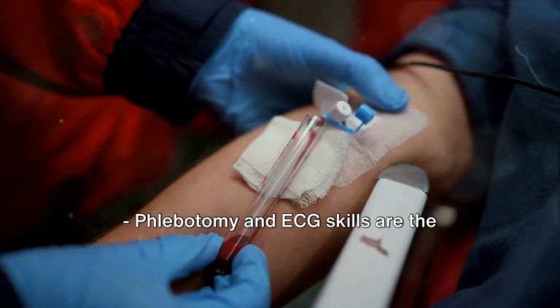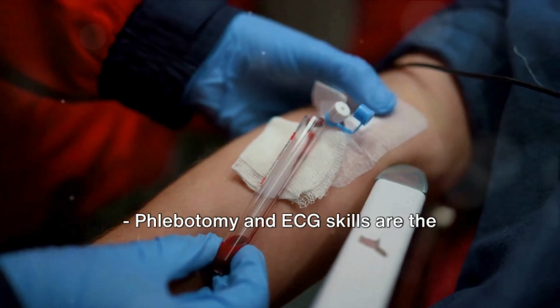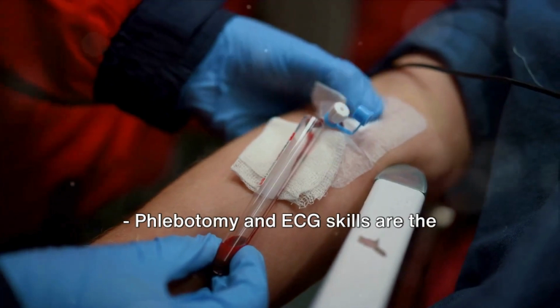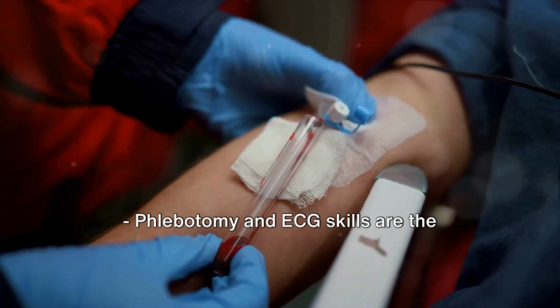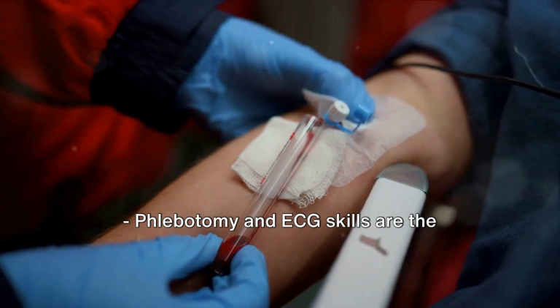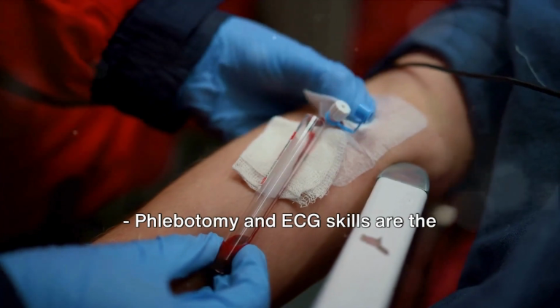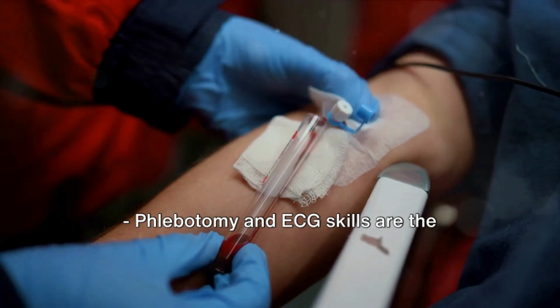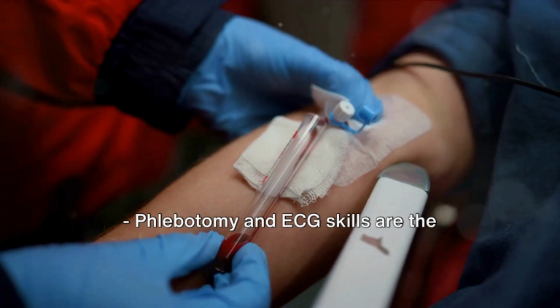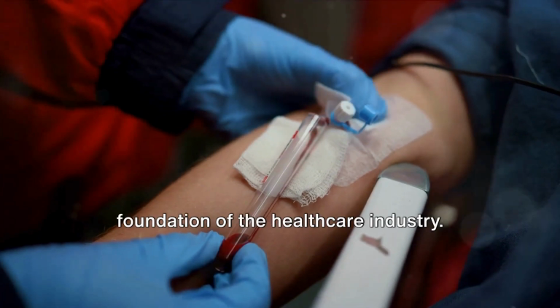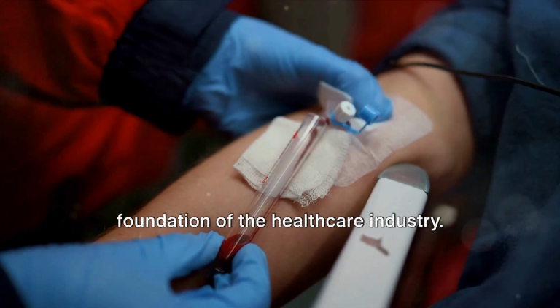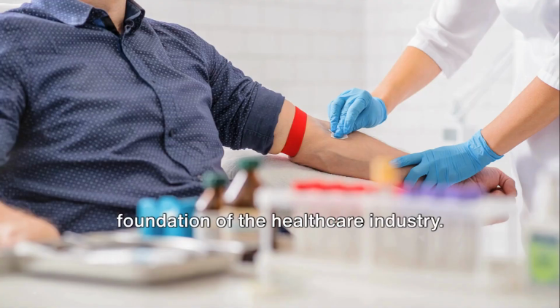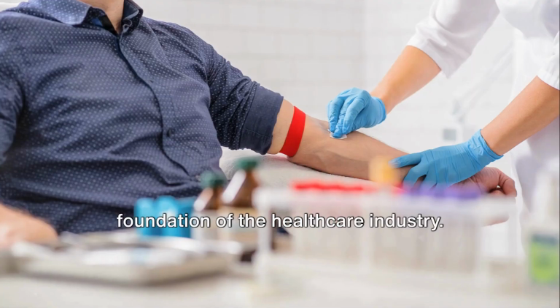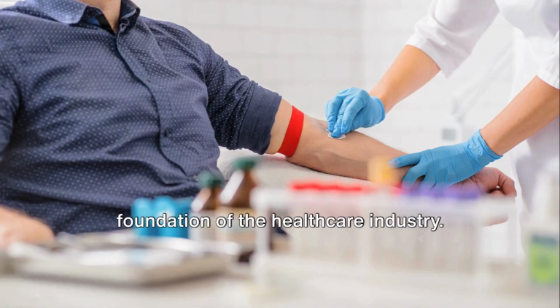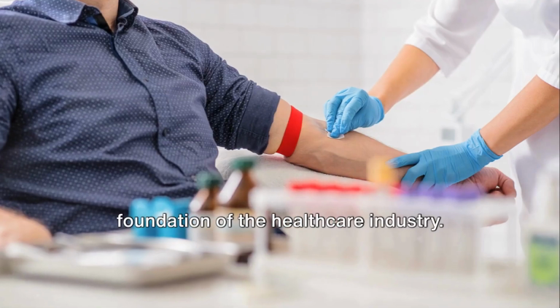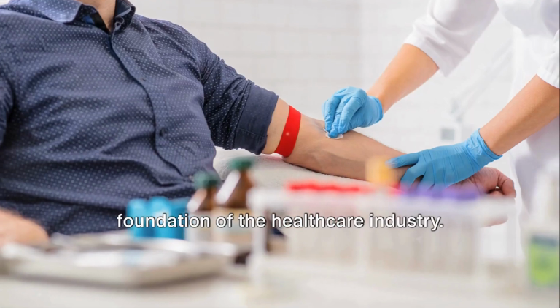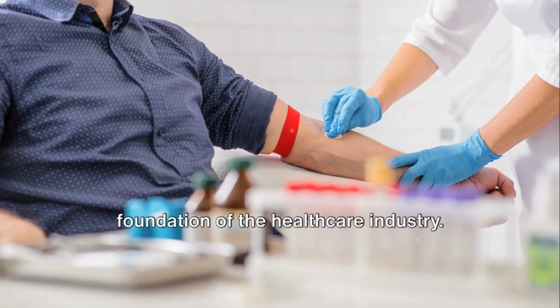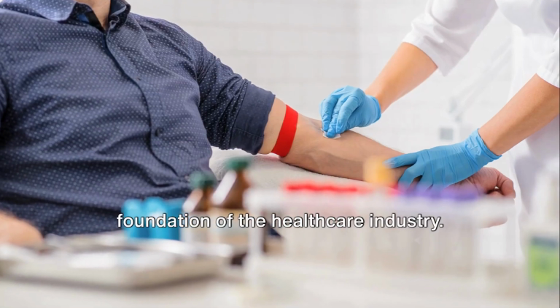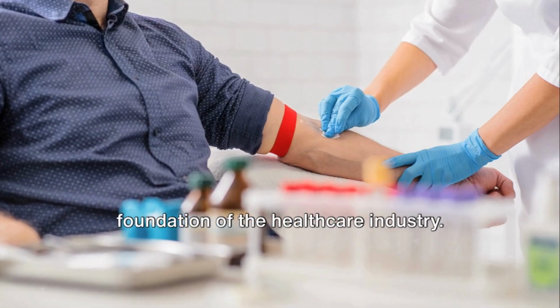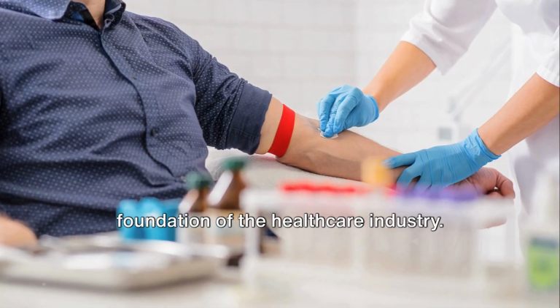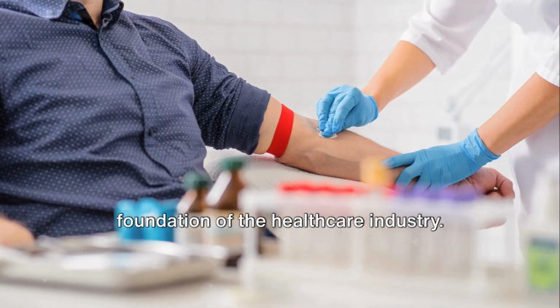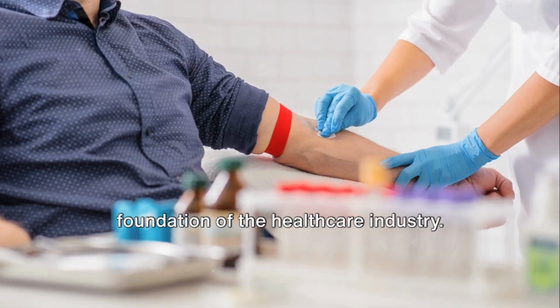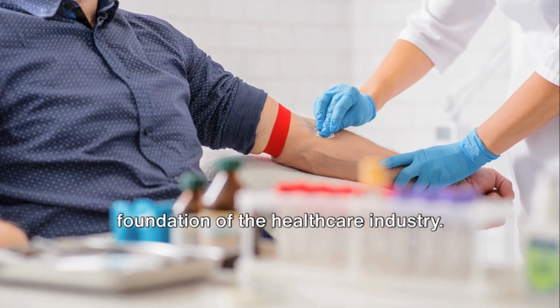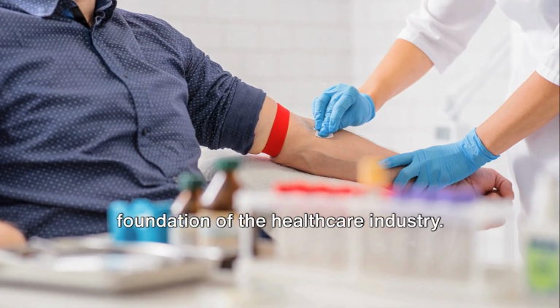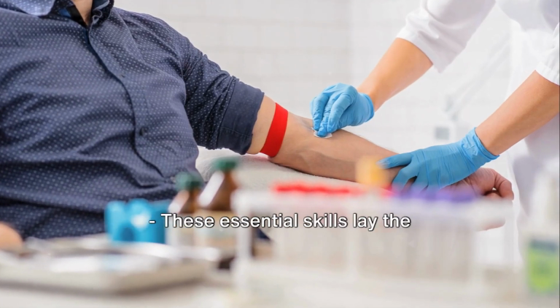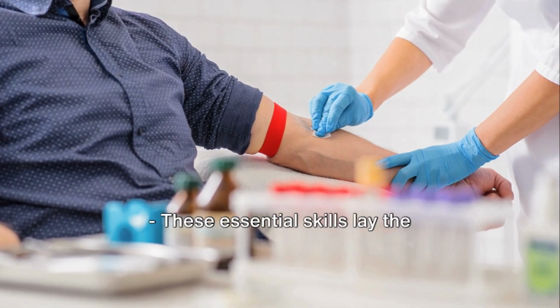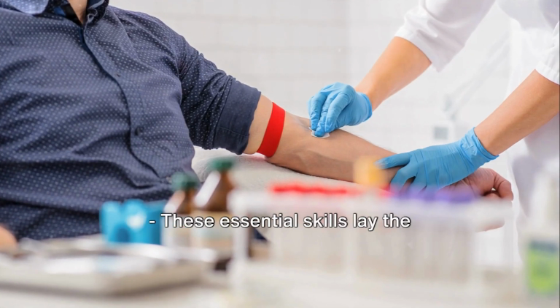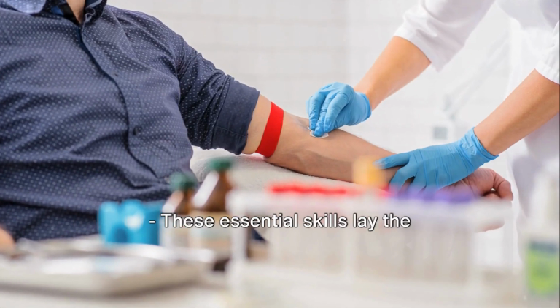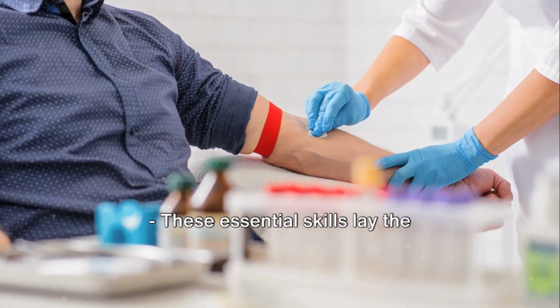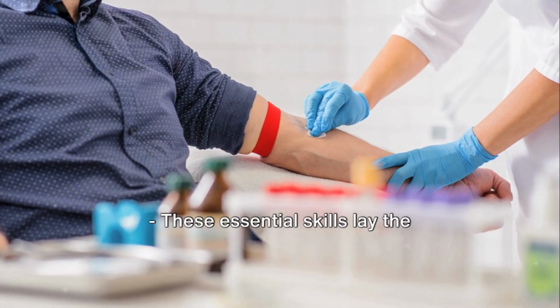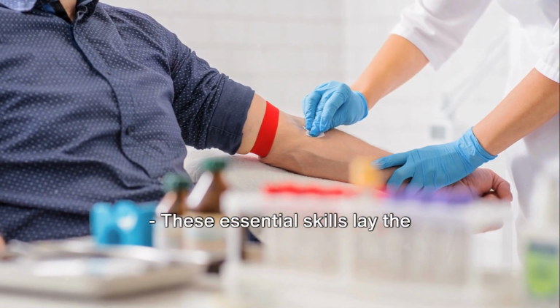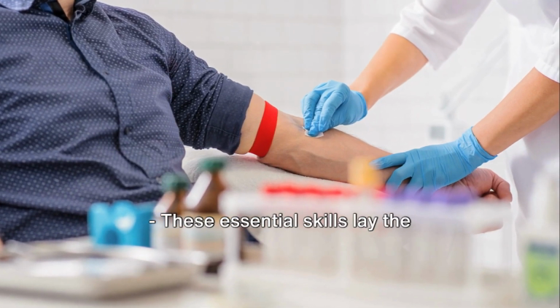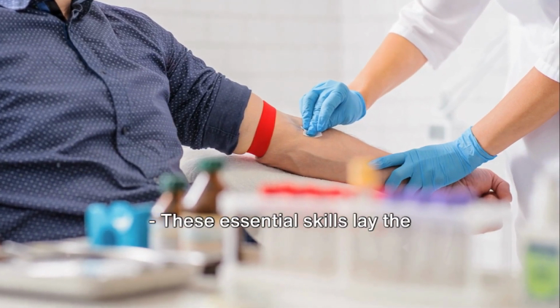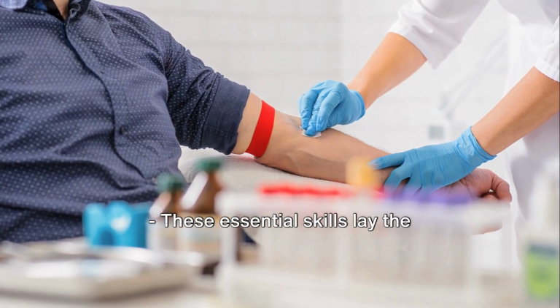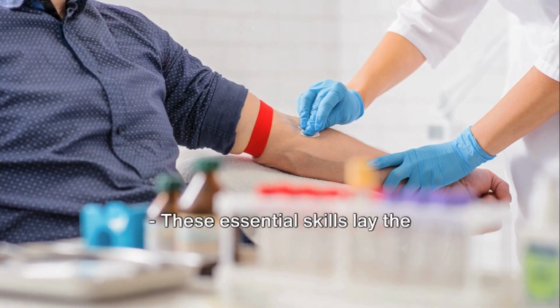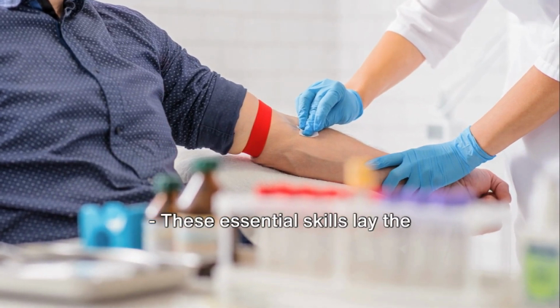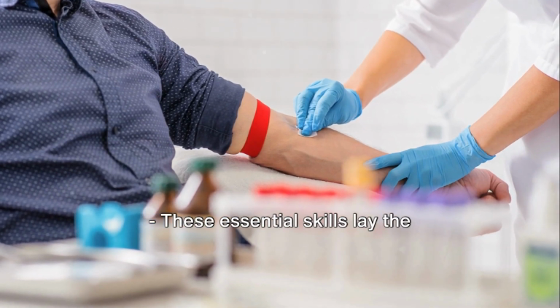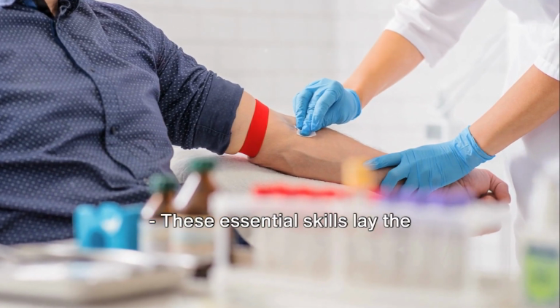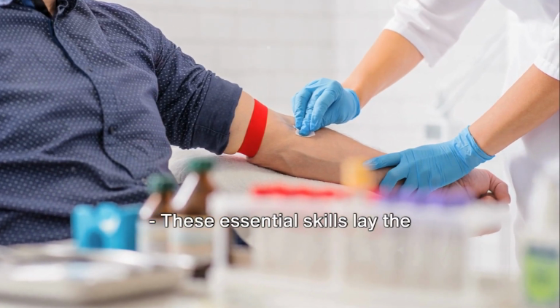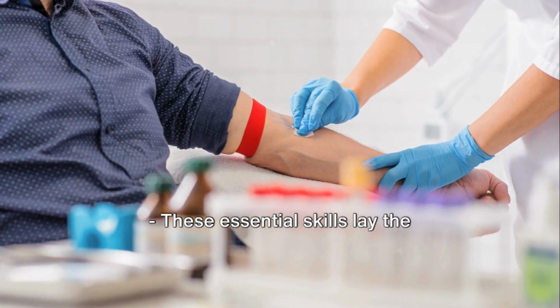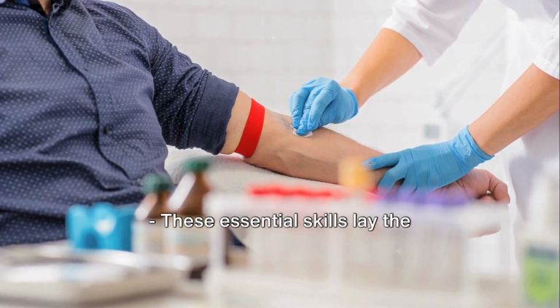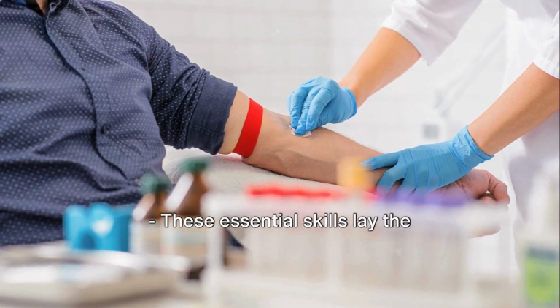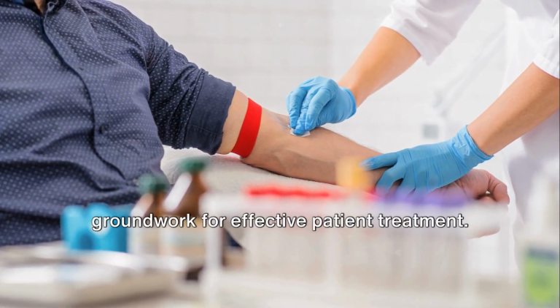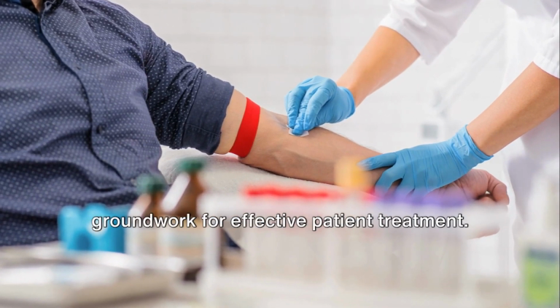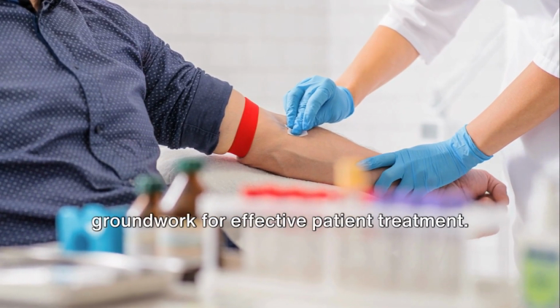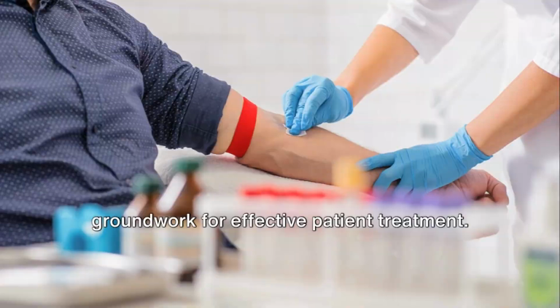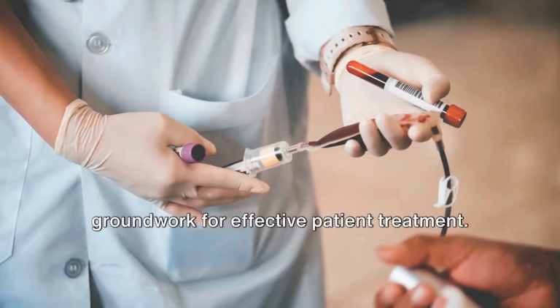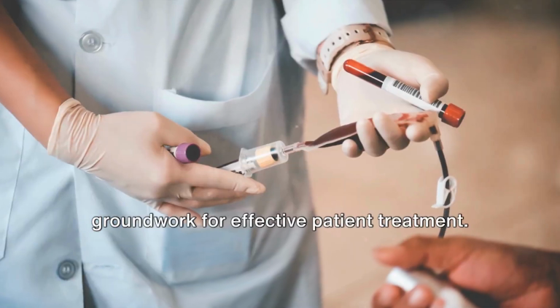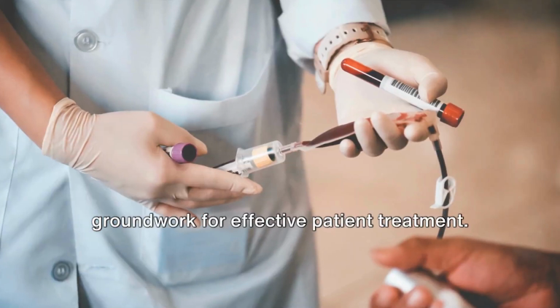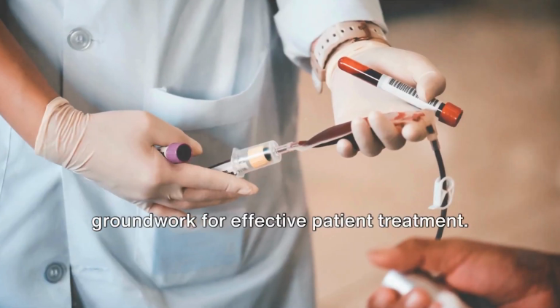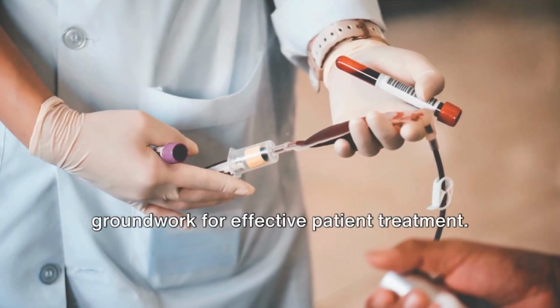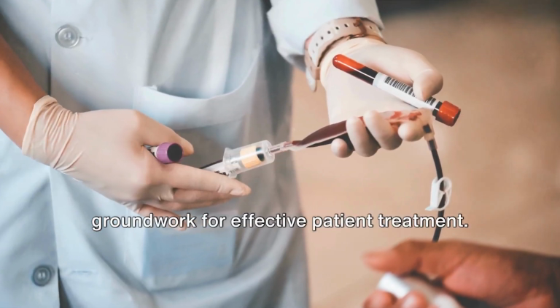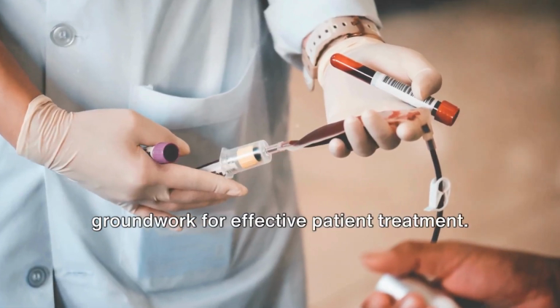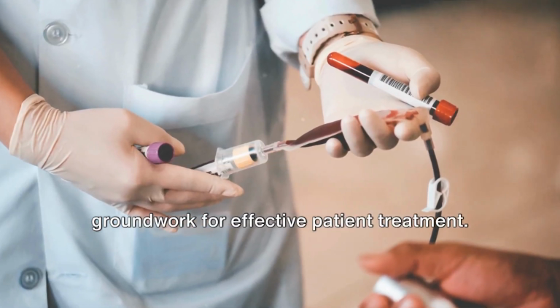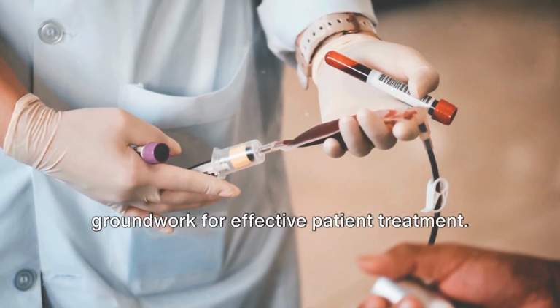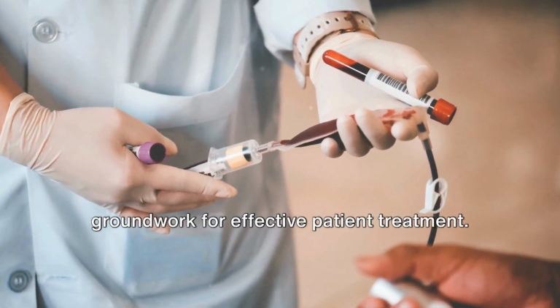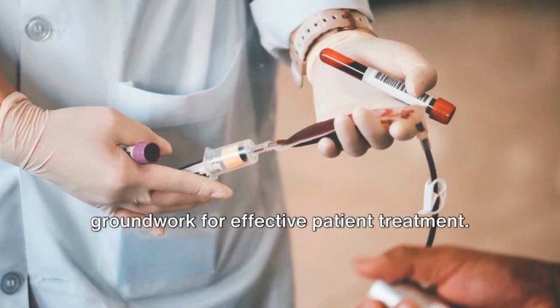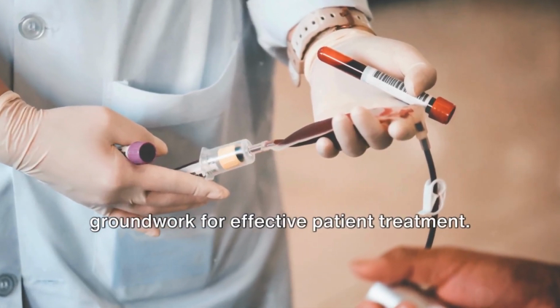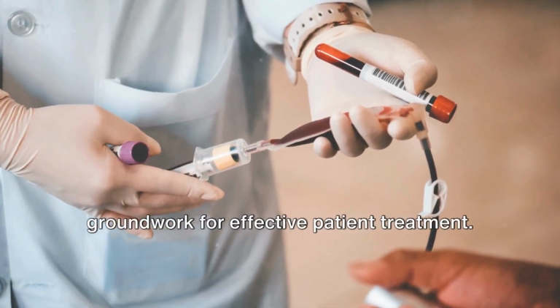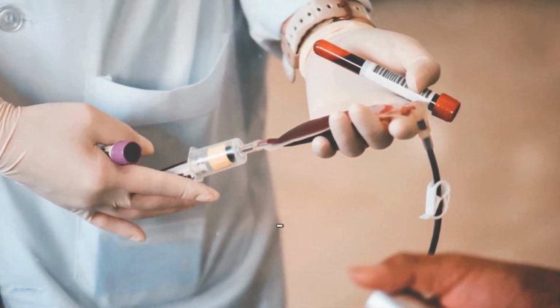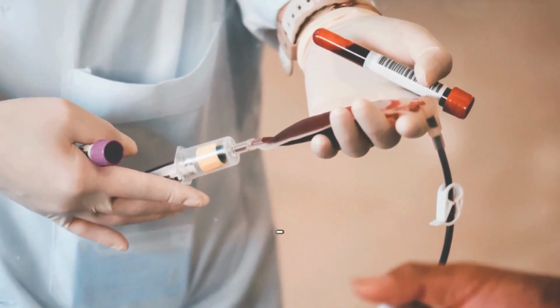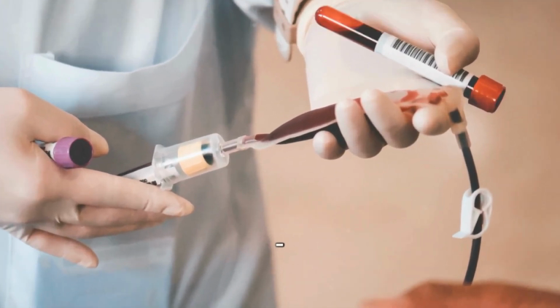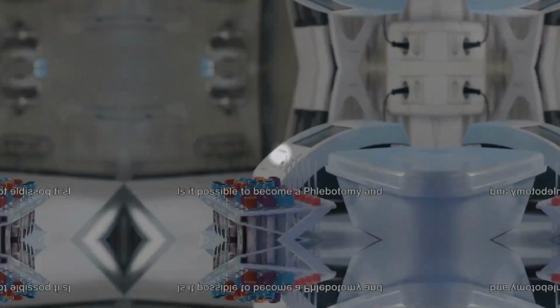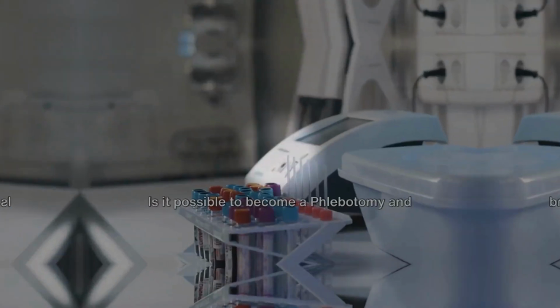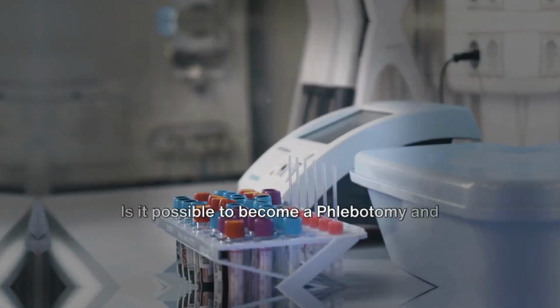Phlebotomy and ECG skills are the foundation of the healthcare industry. These essential skills lay the groundwork for effective patient treatment.